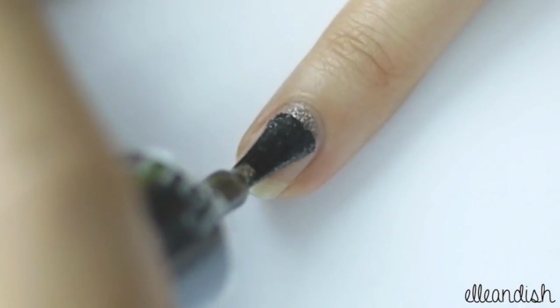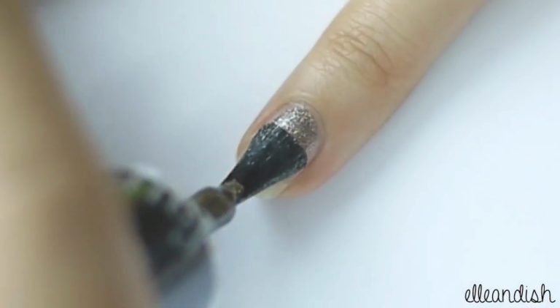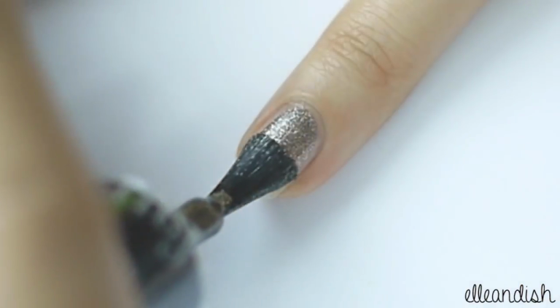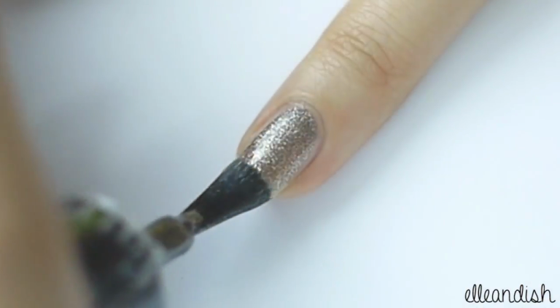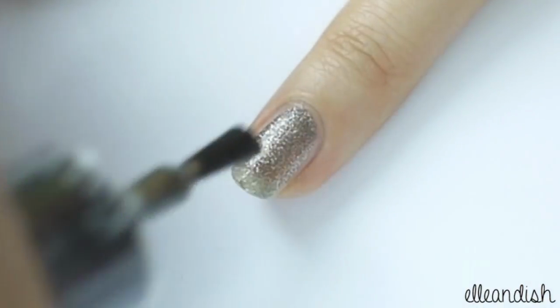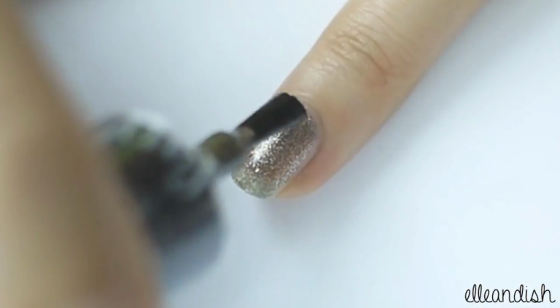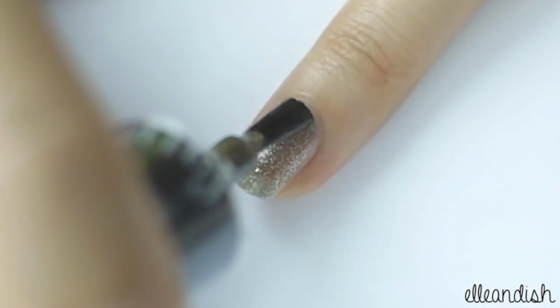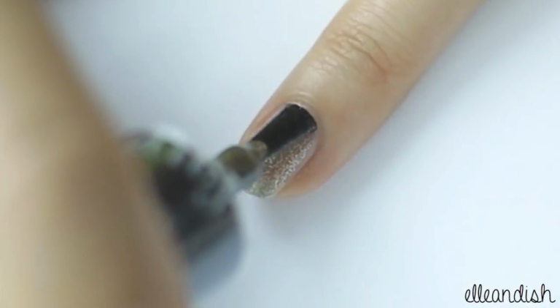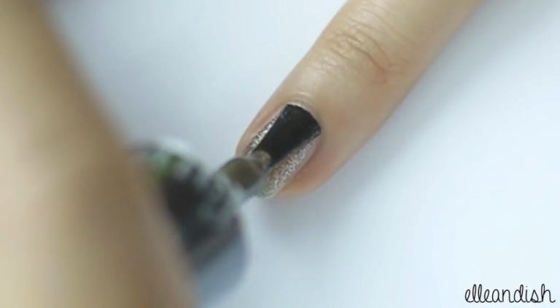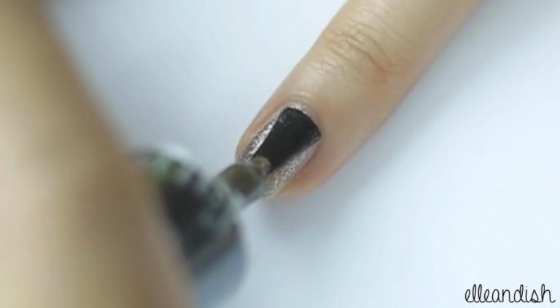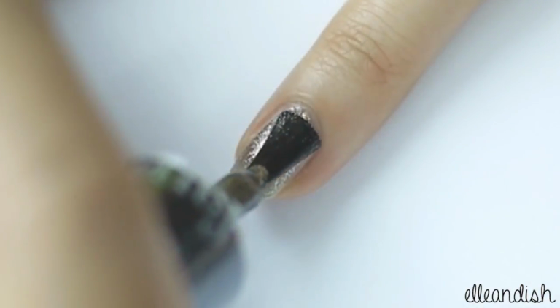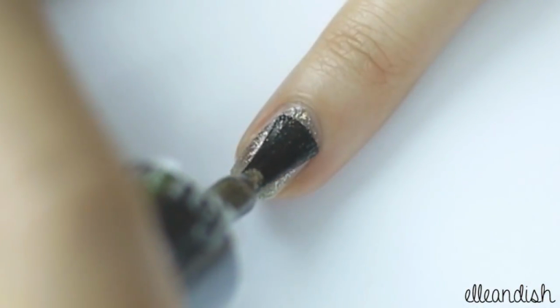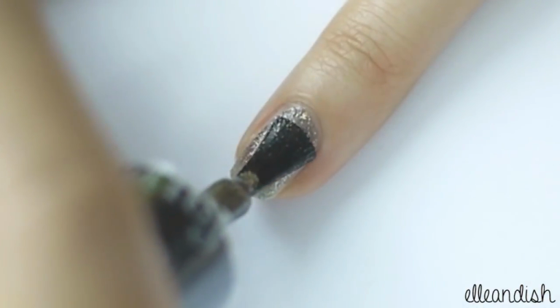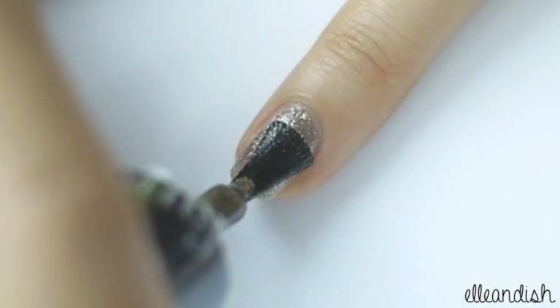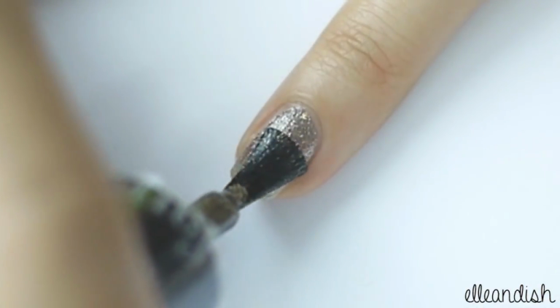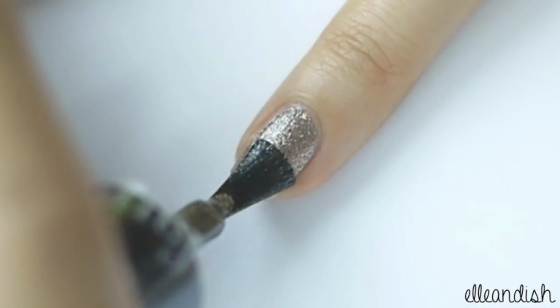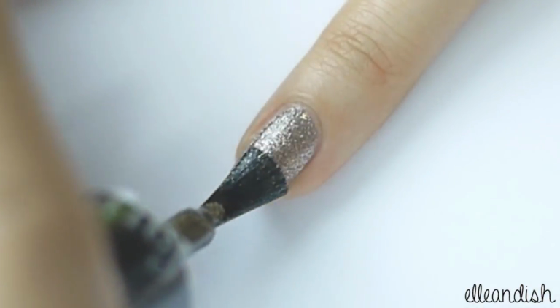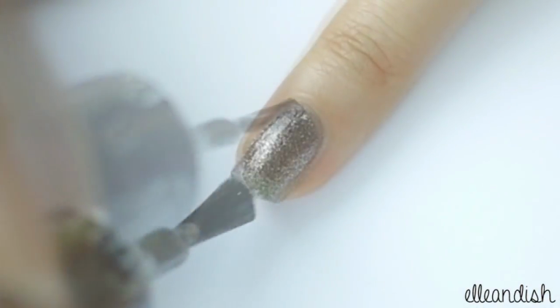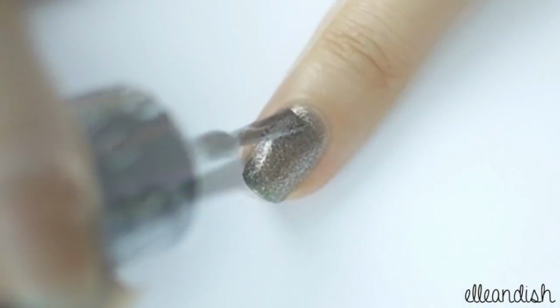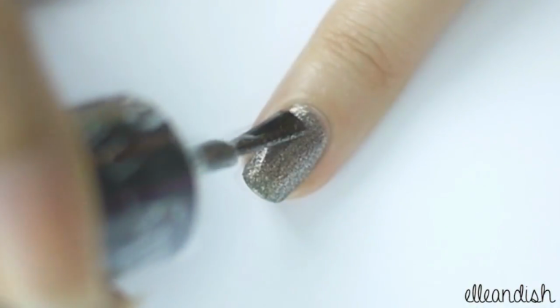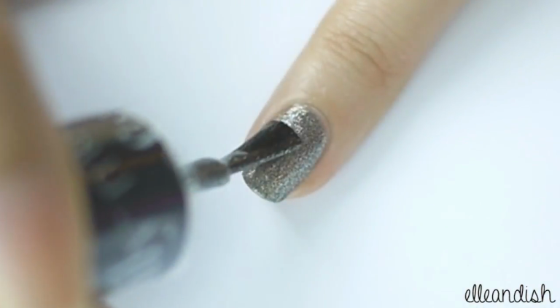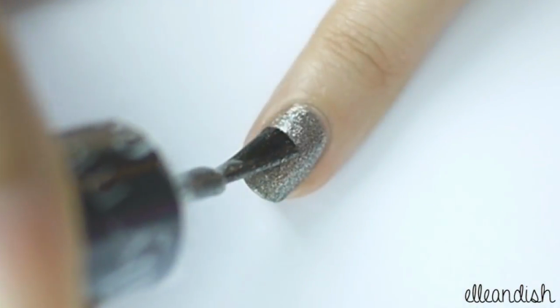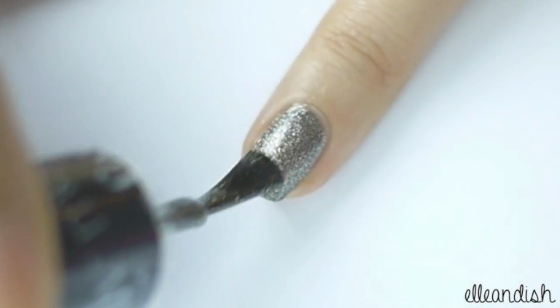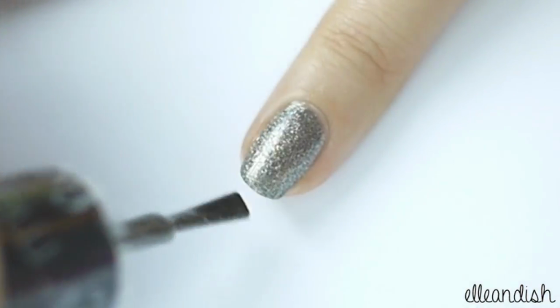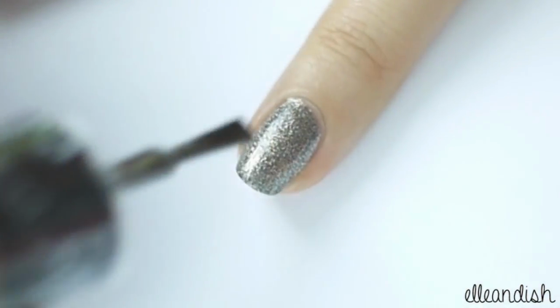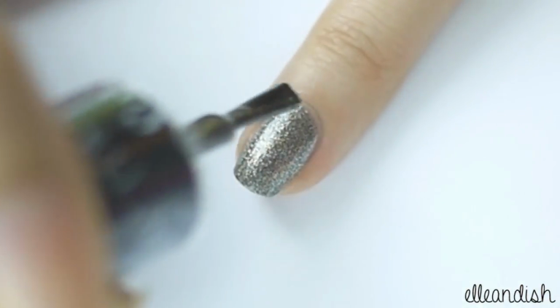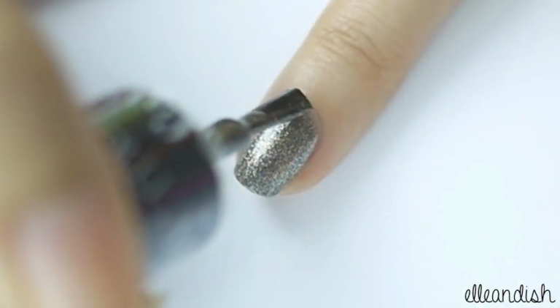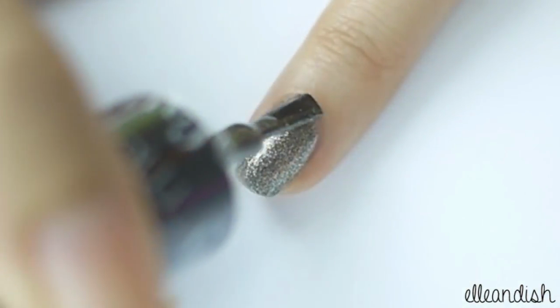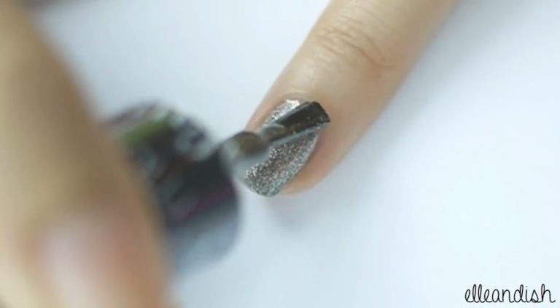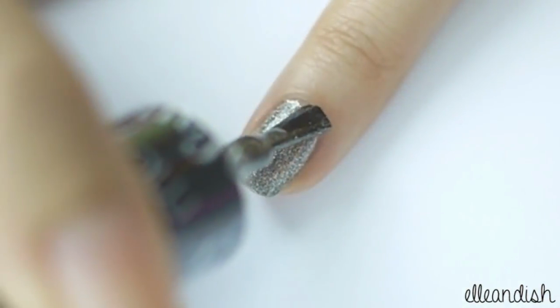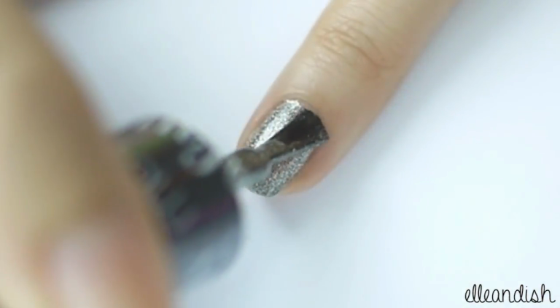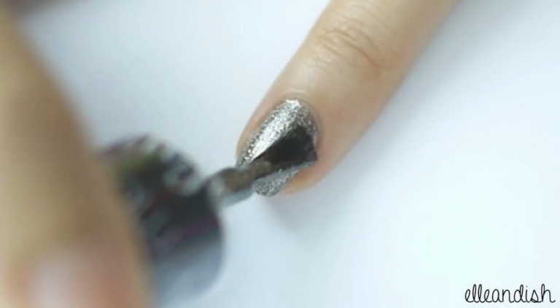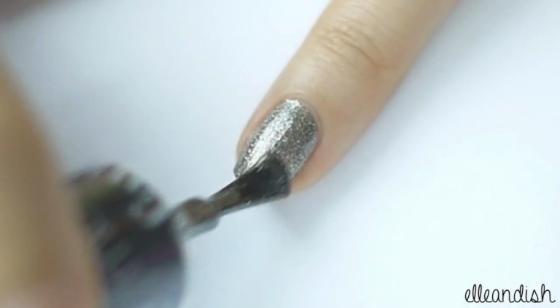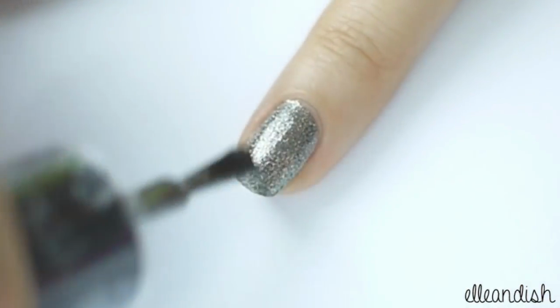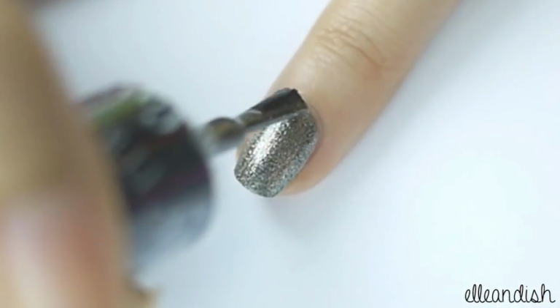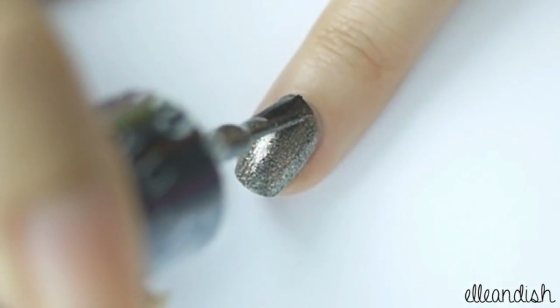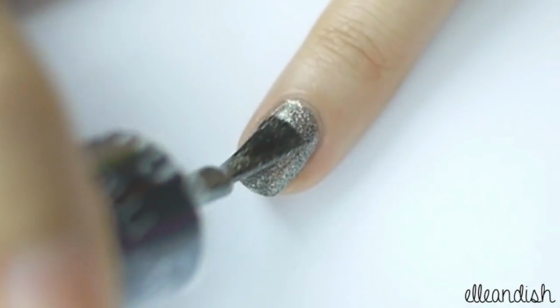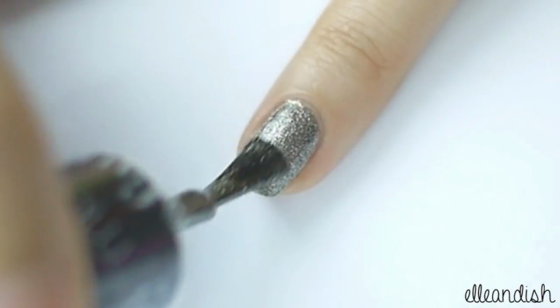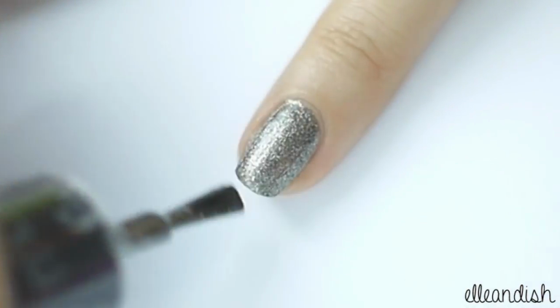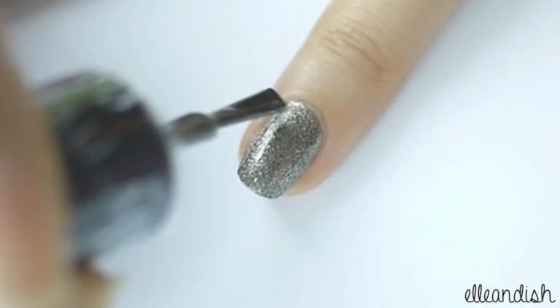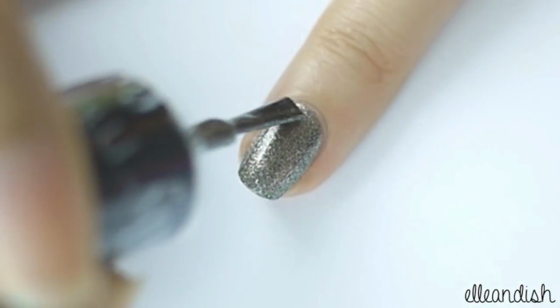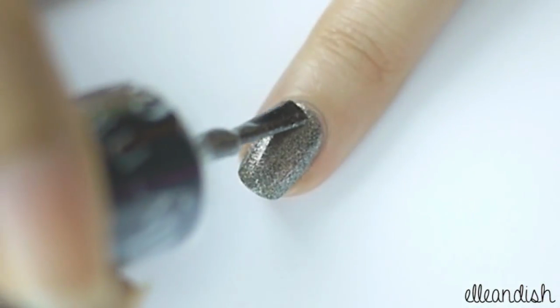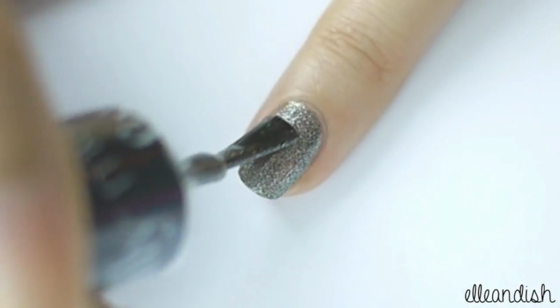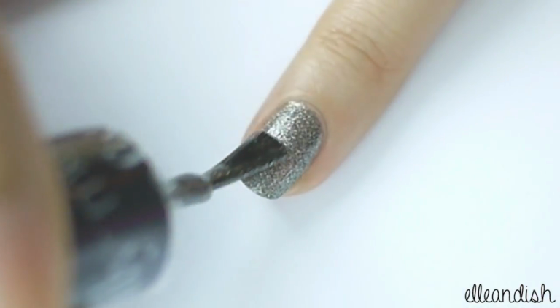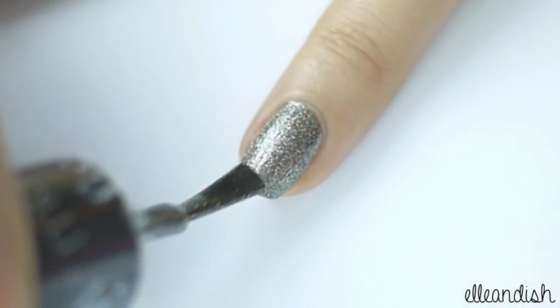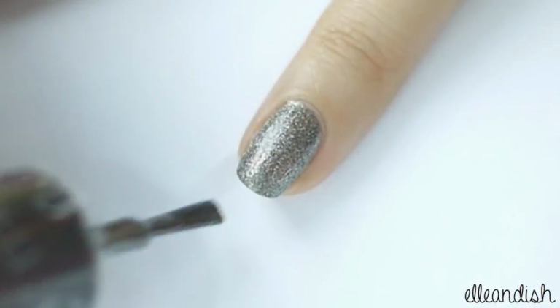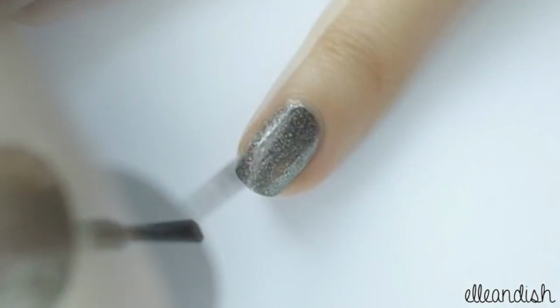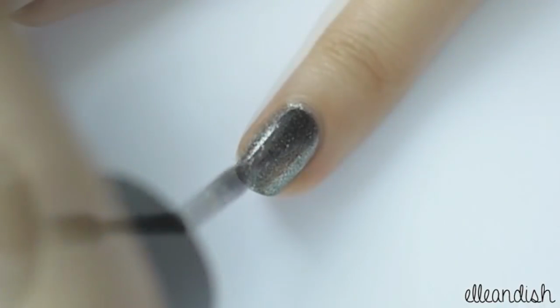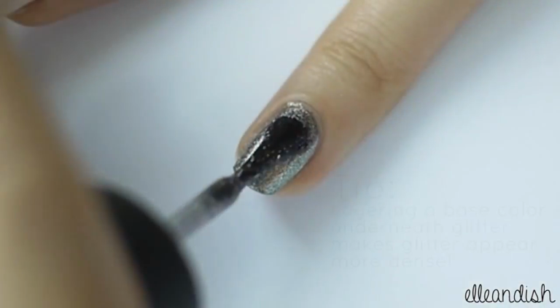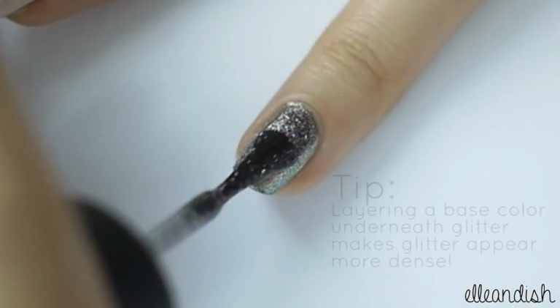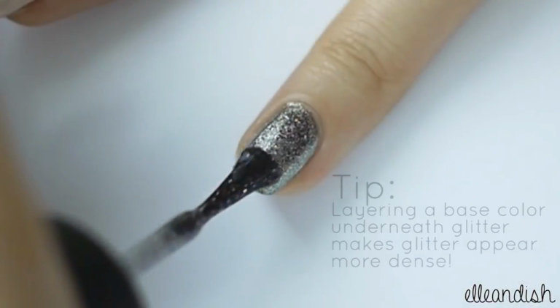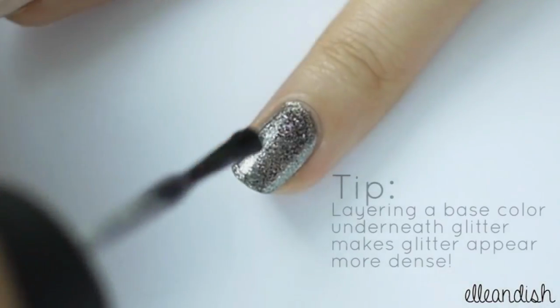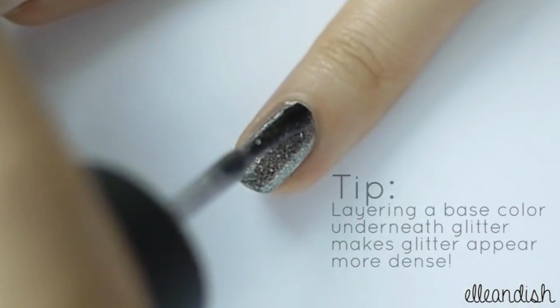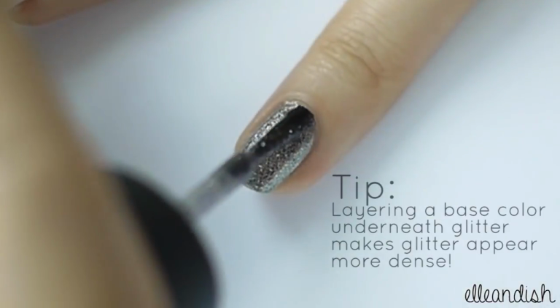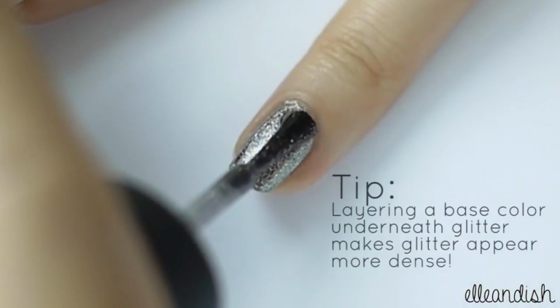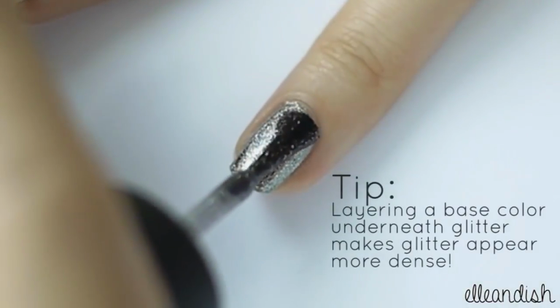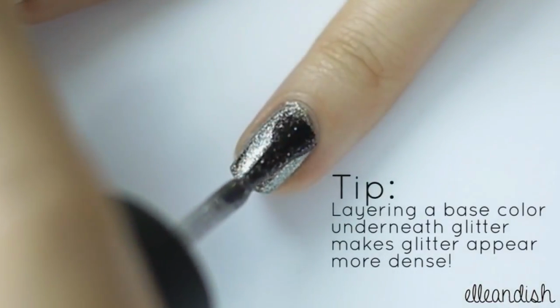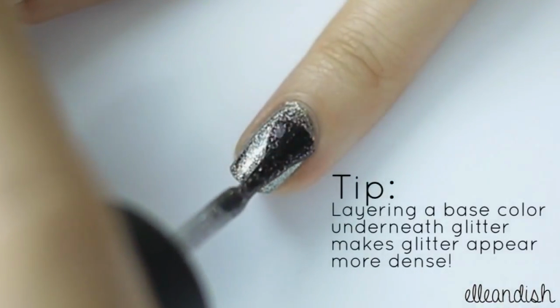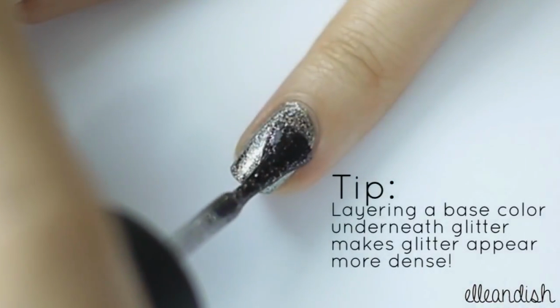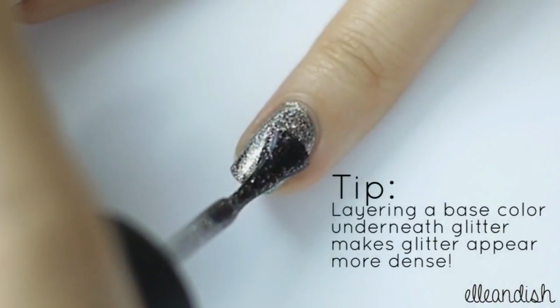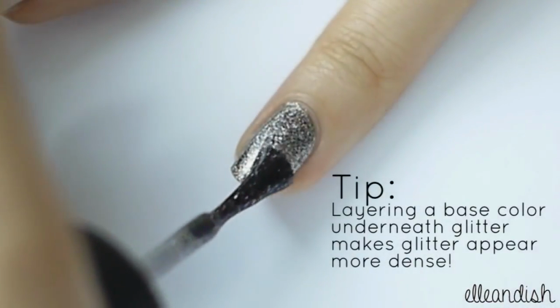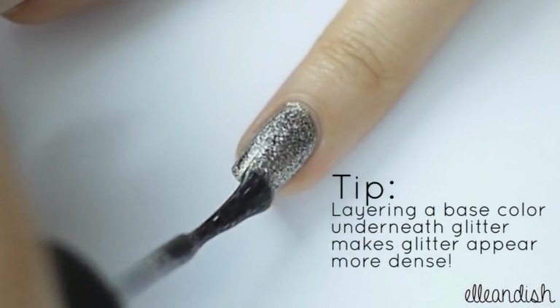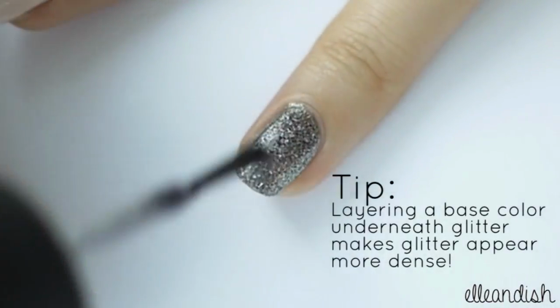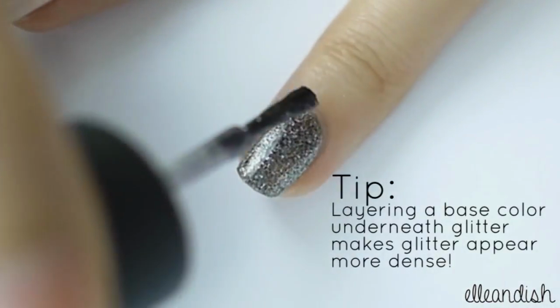For the ring finger, apply silver metallic polish. Then apply two coats of glitter polish on top.